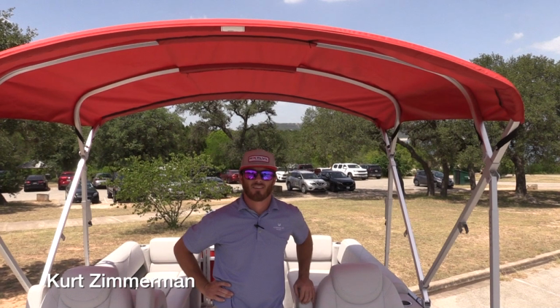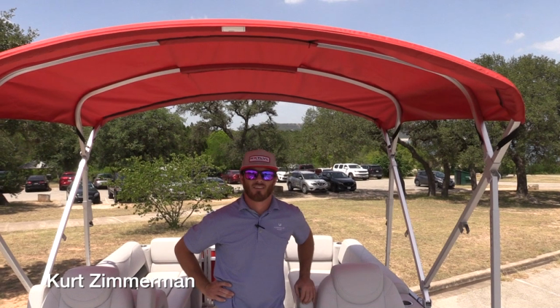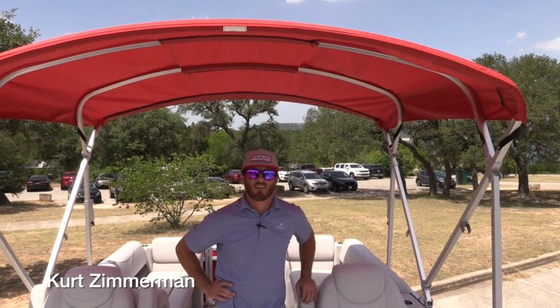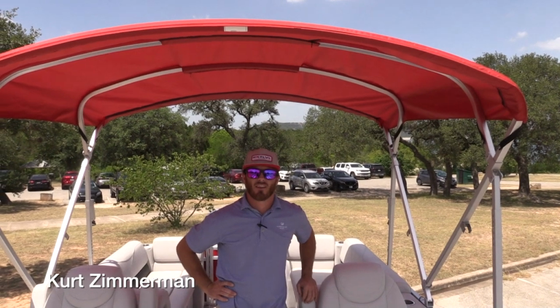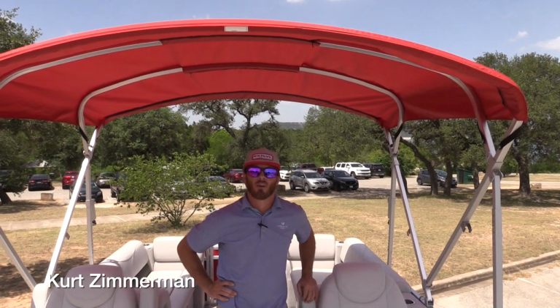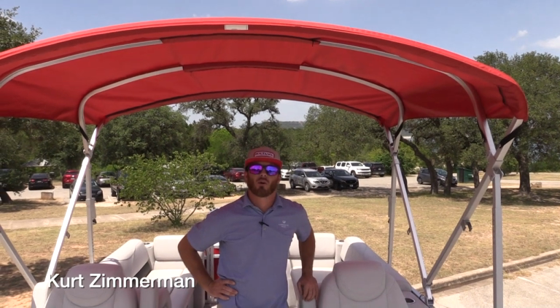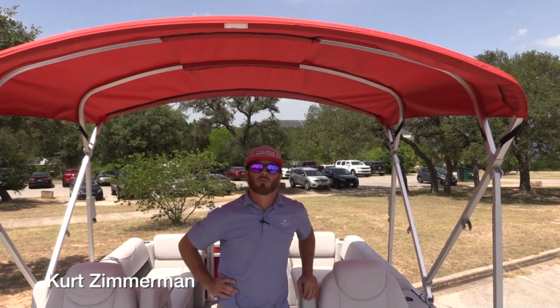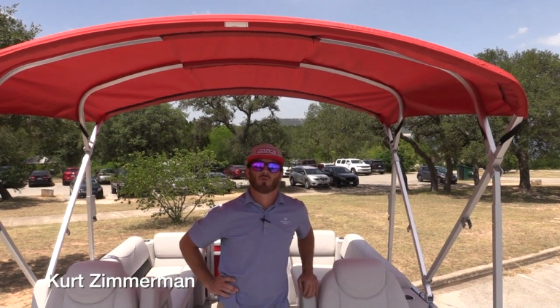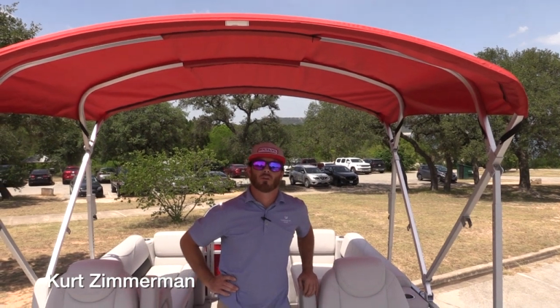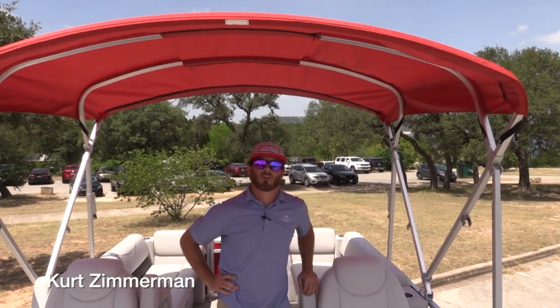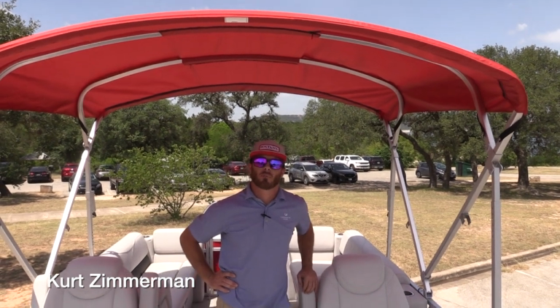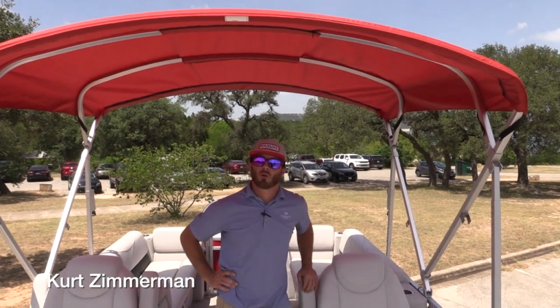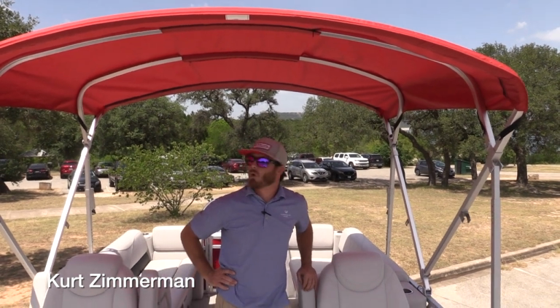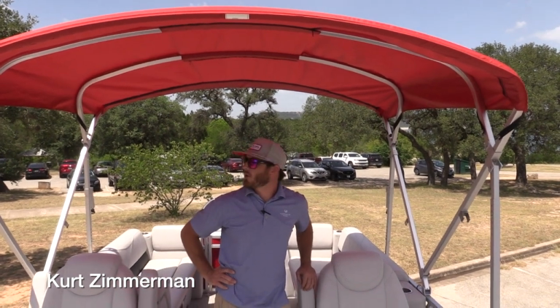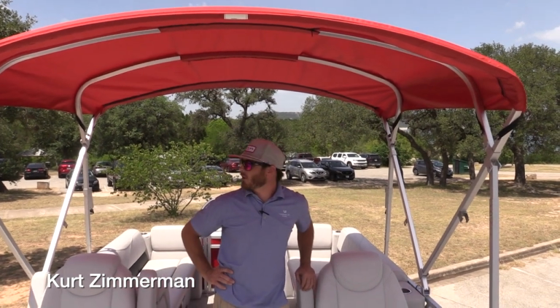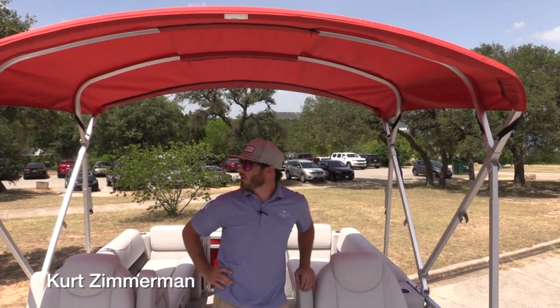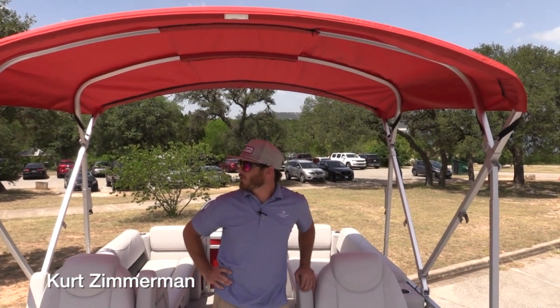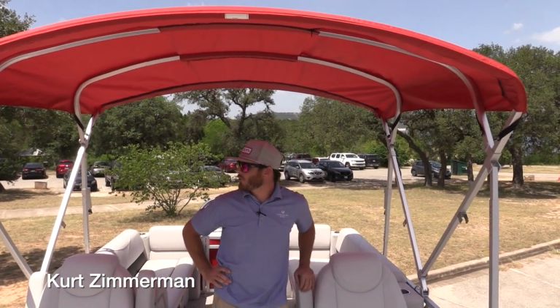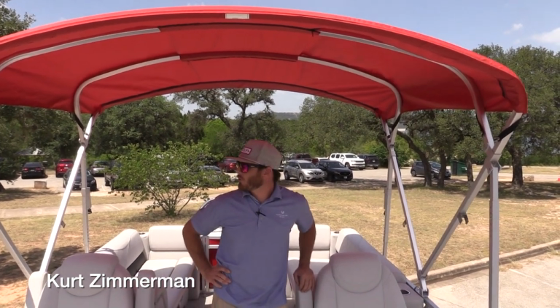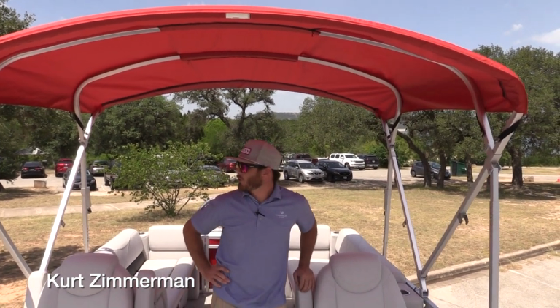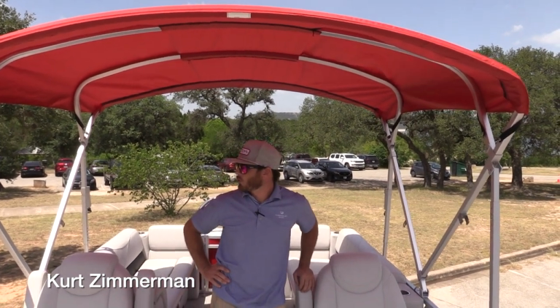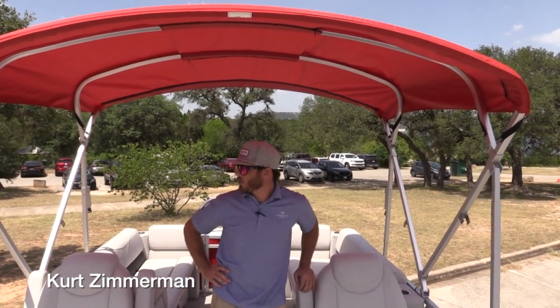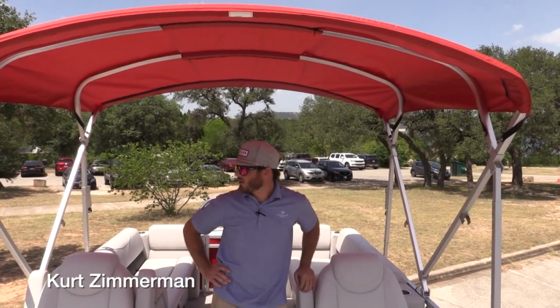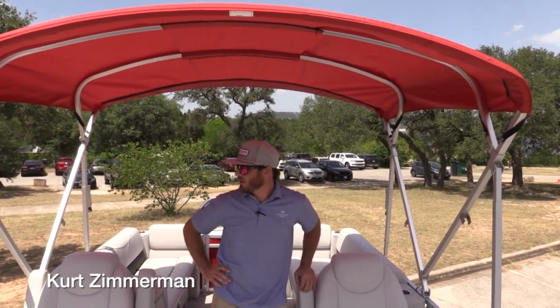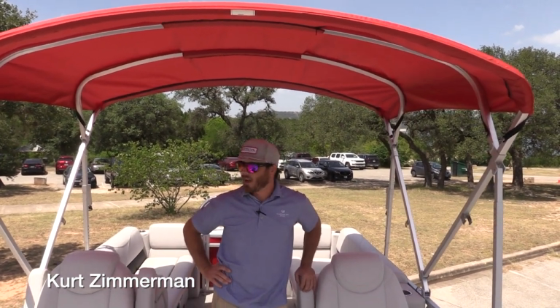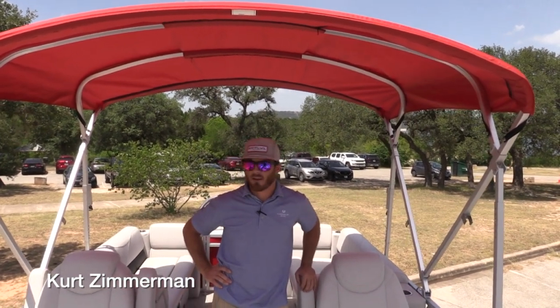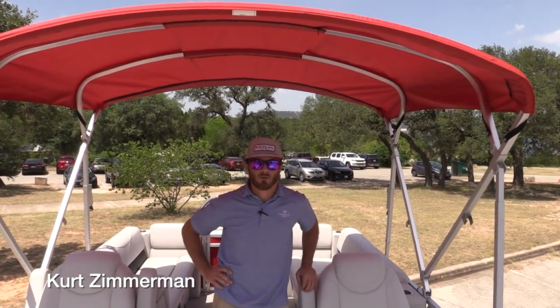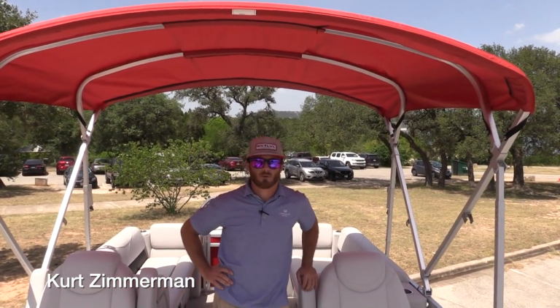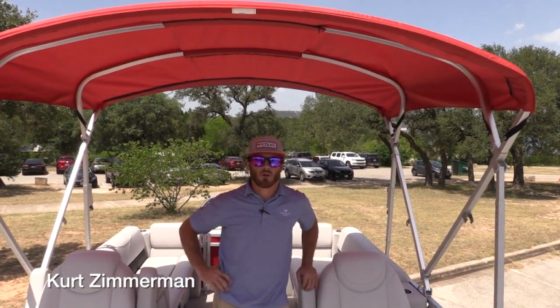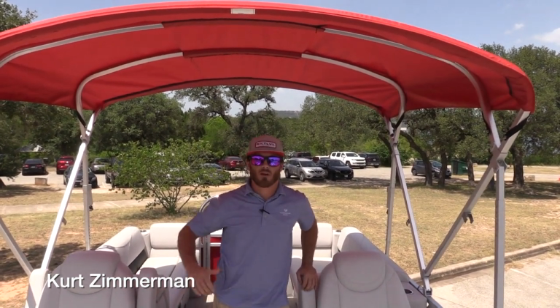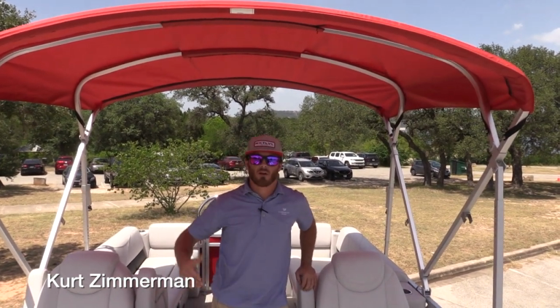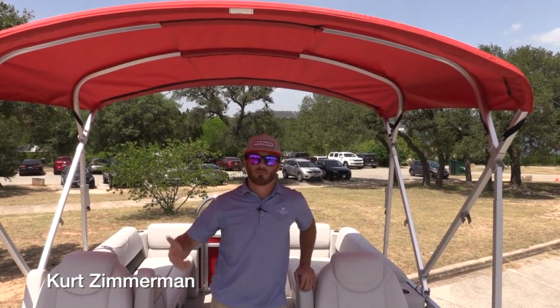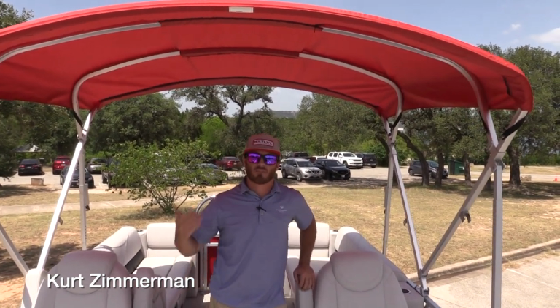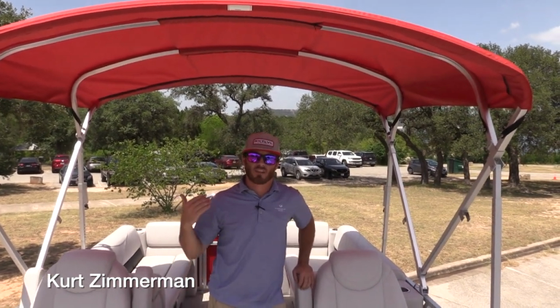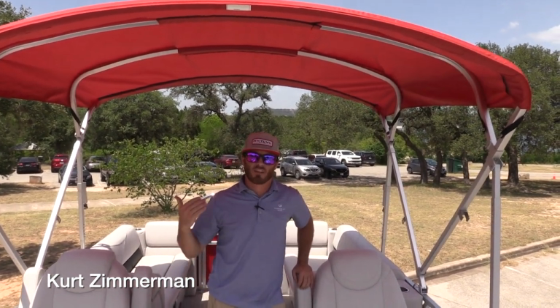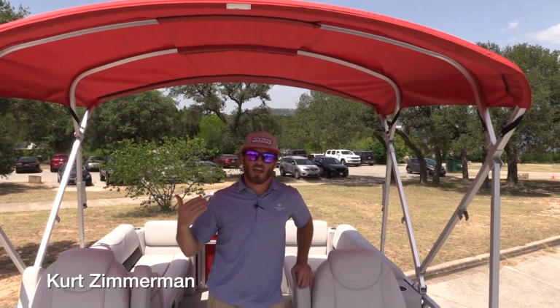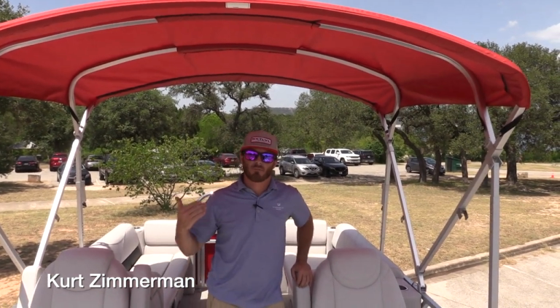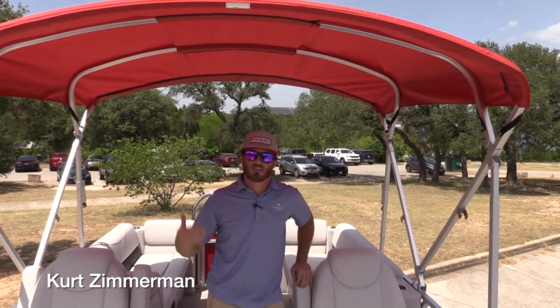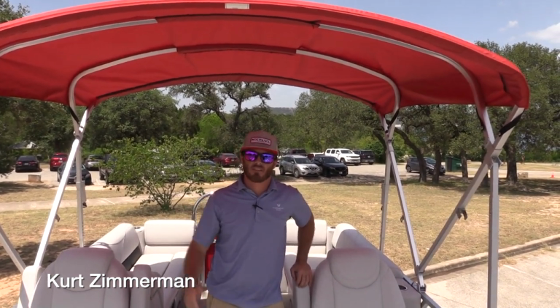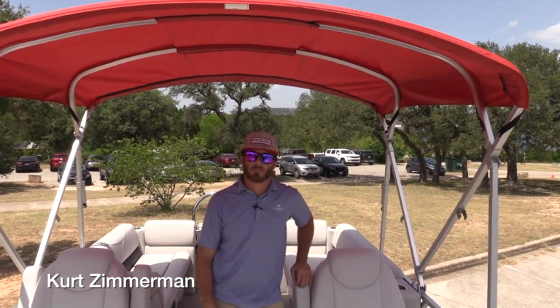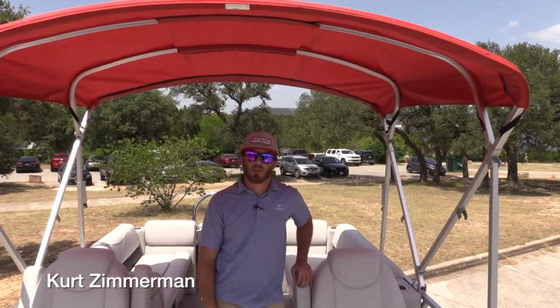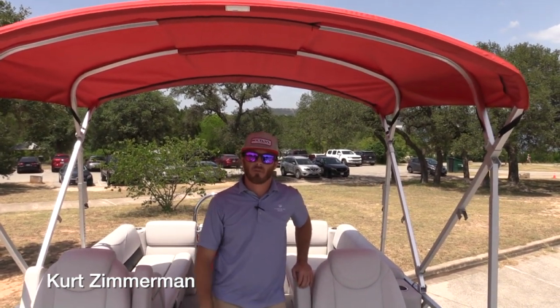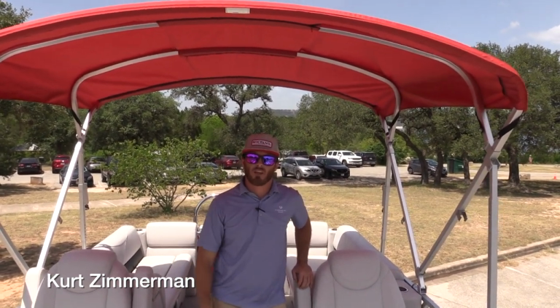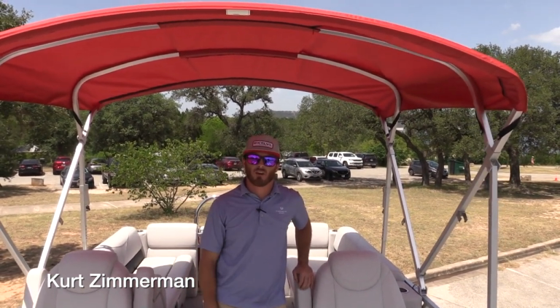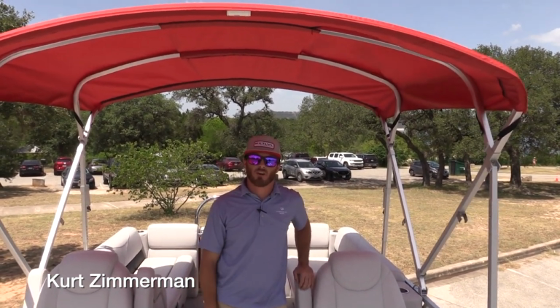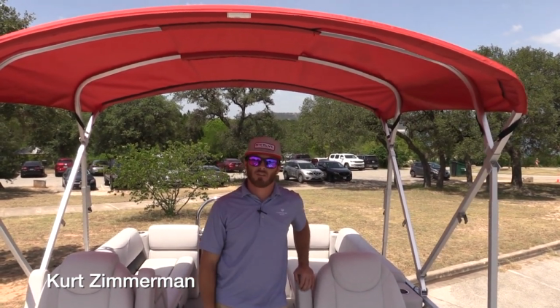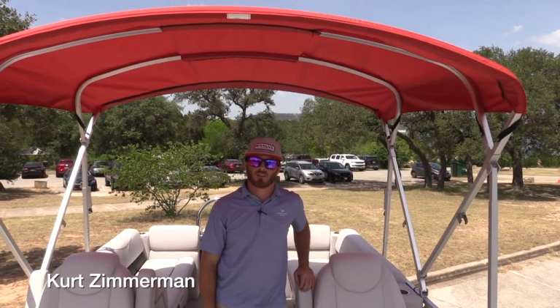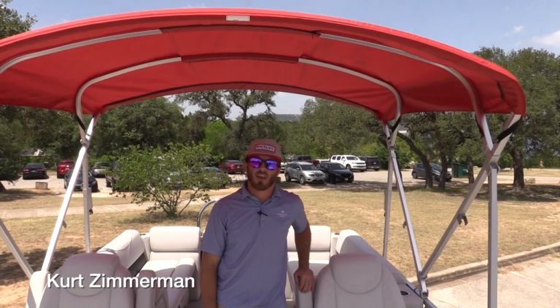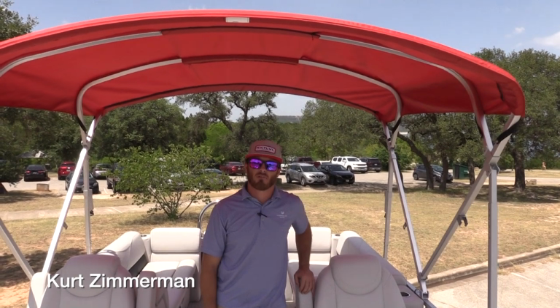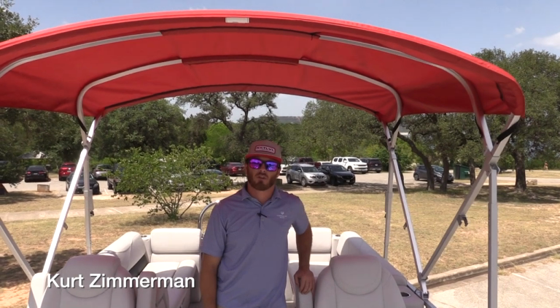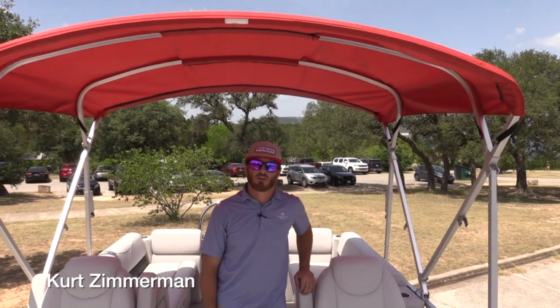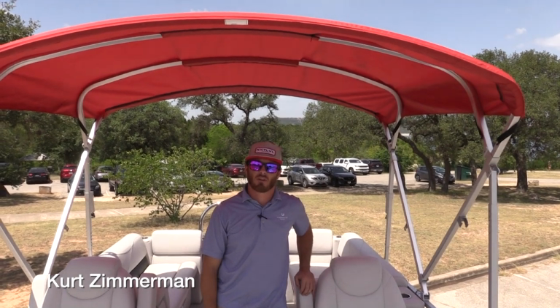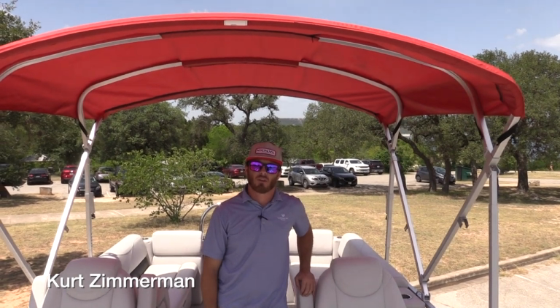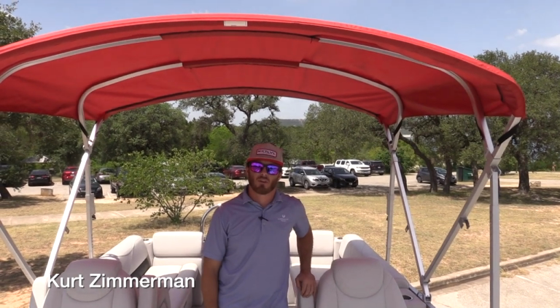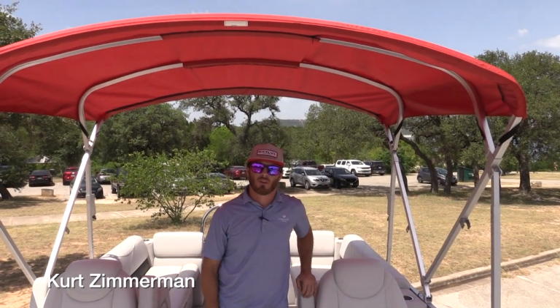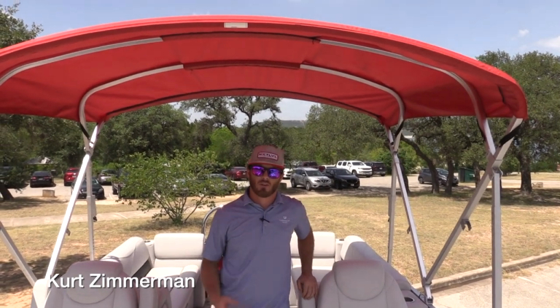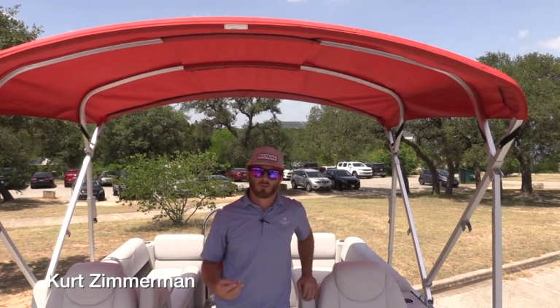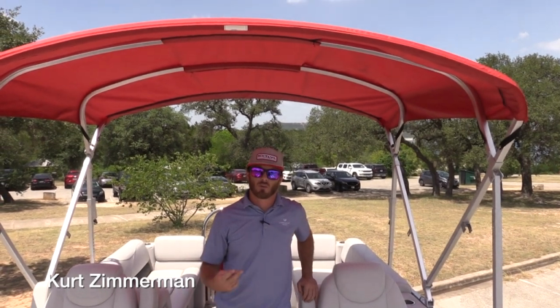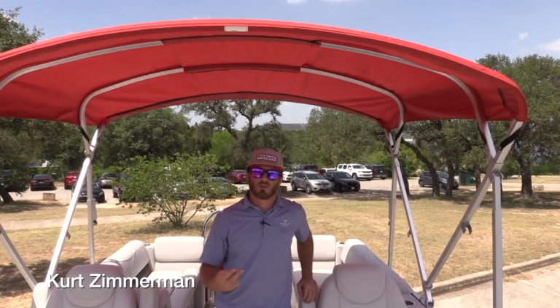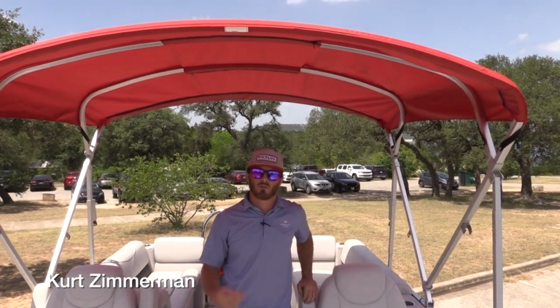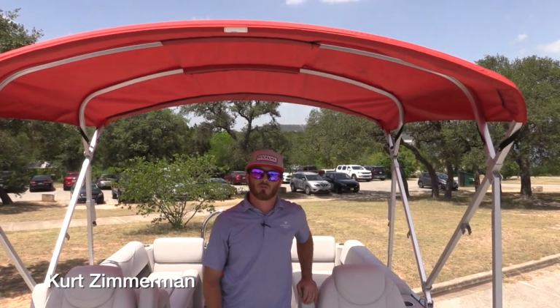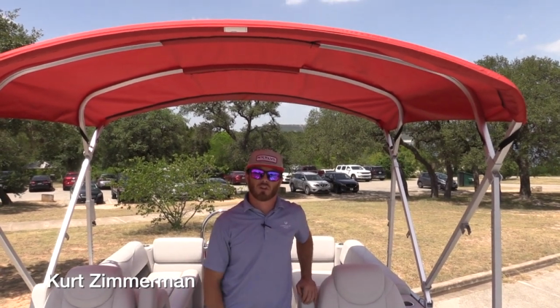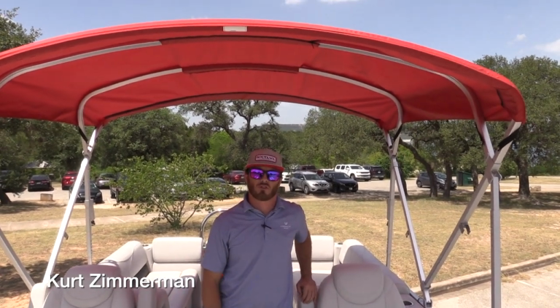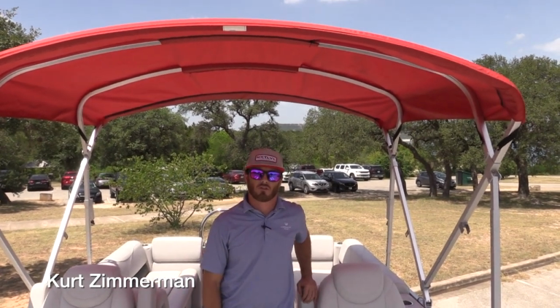Hello everyone, I'm gonna walk y'all through real quickly how to de-collapse this Bimini on this Avalon 22 Venture.